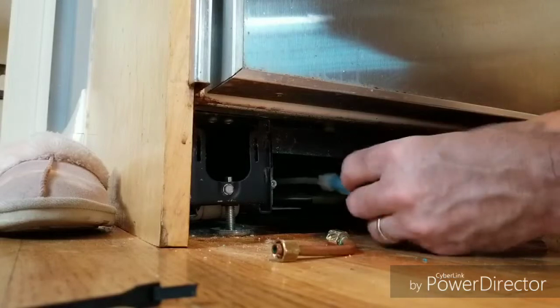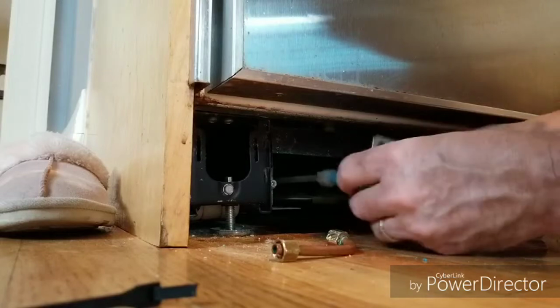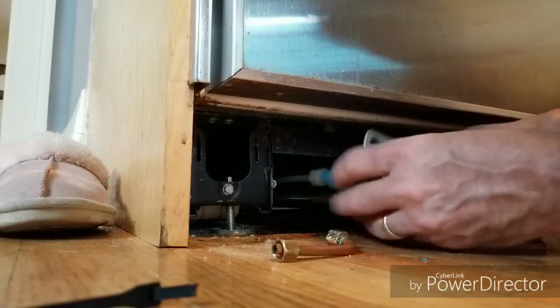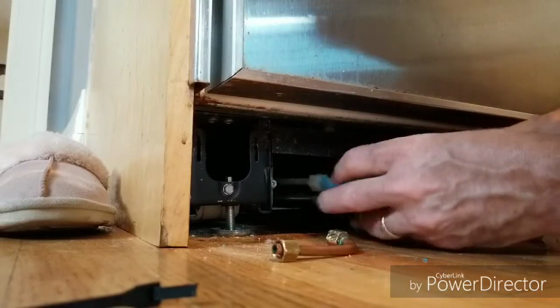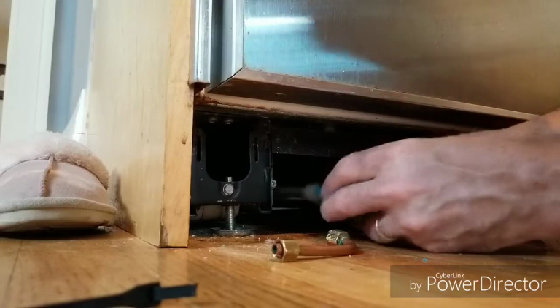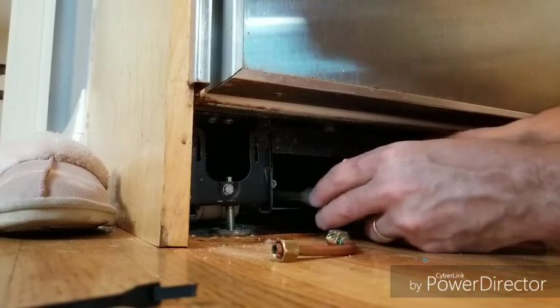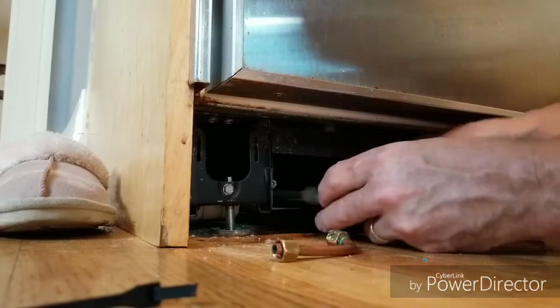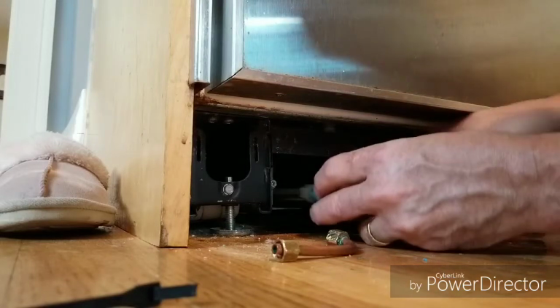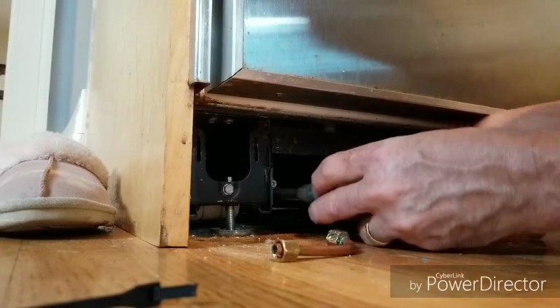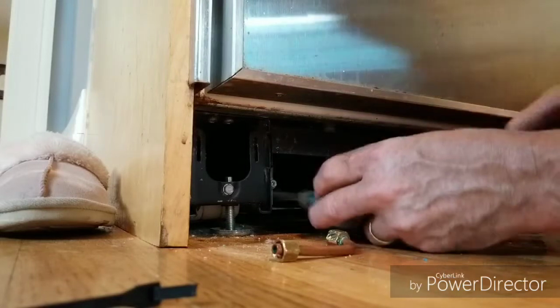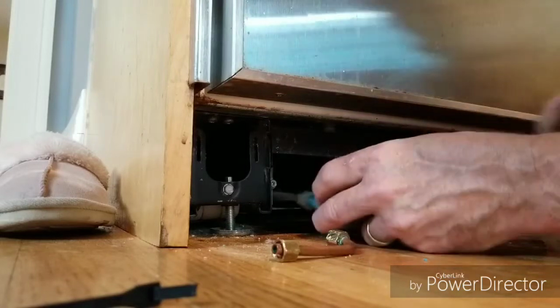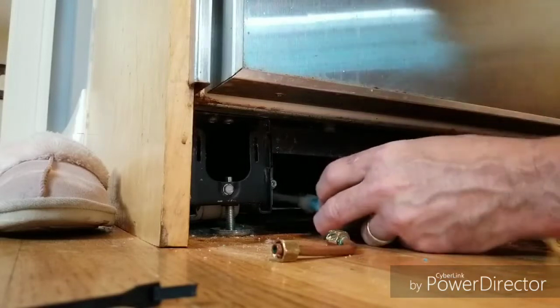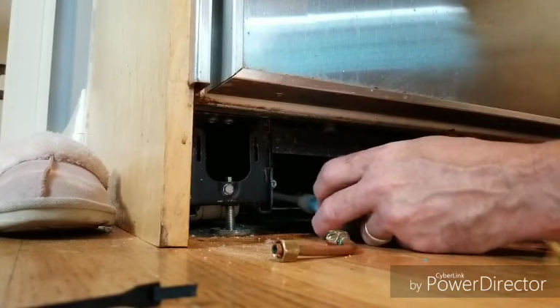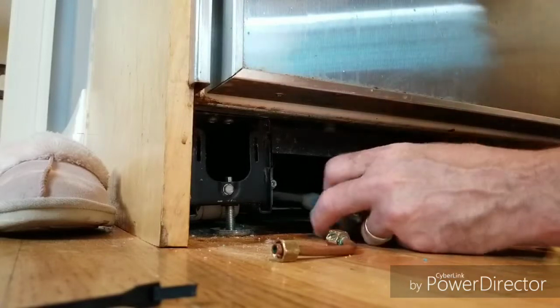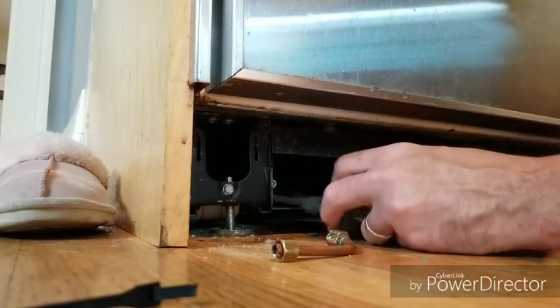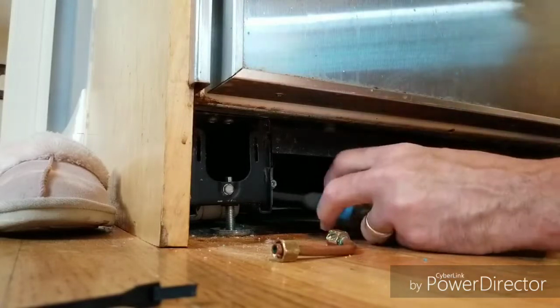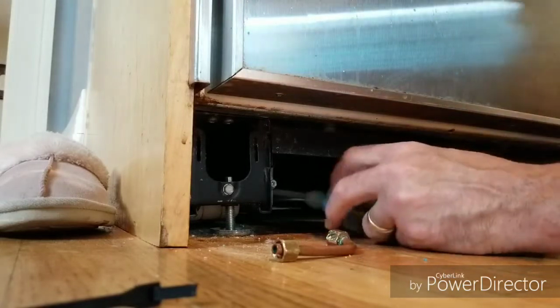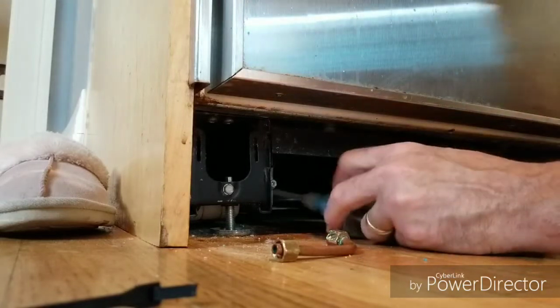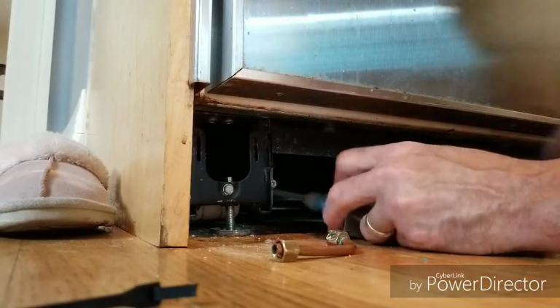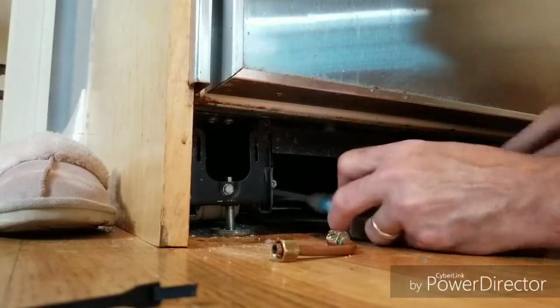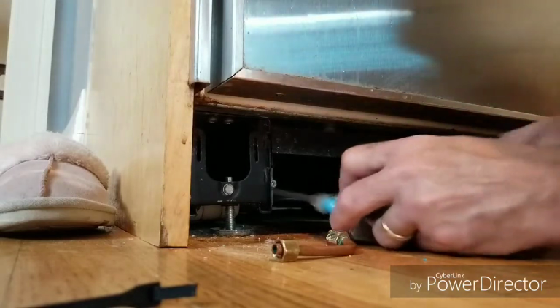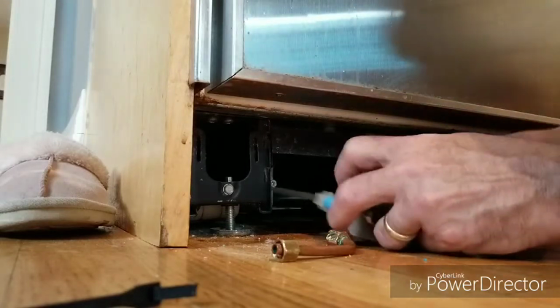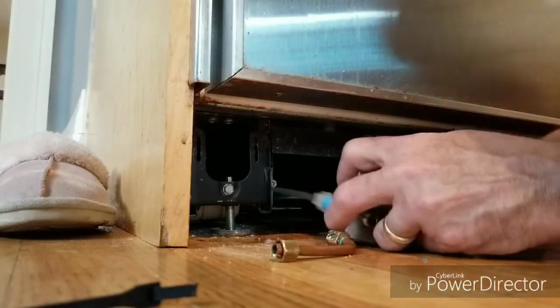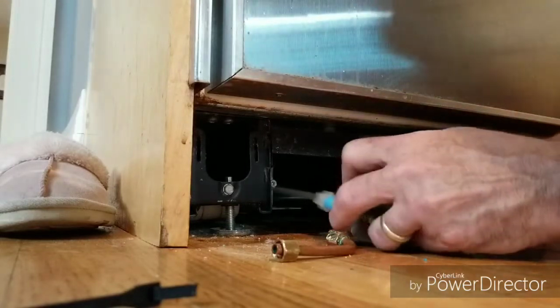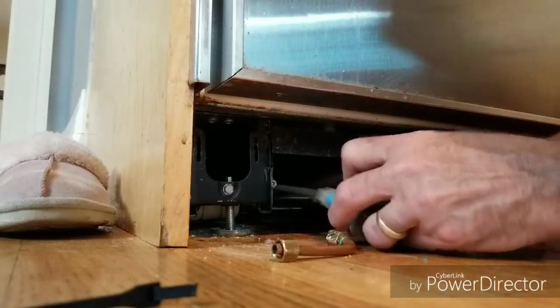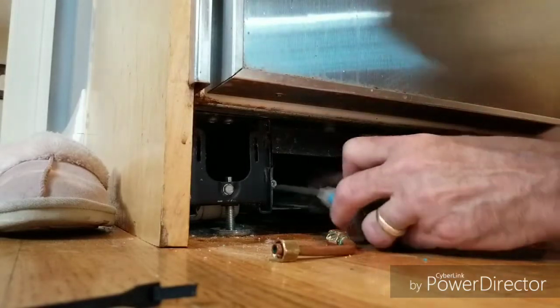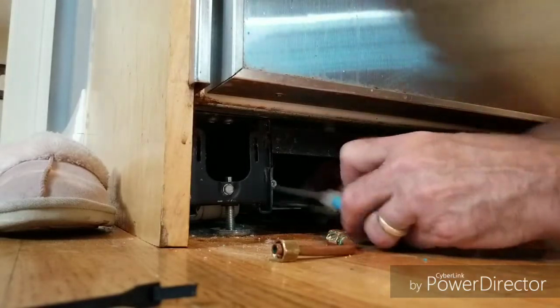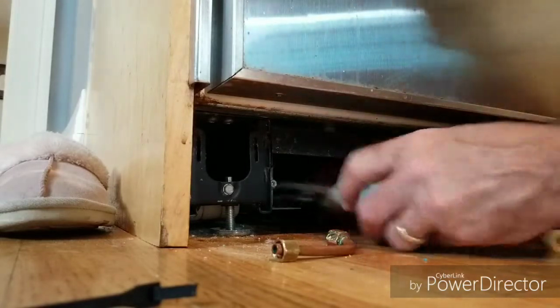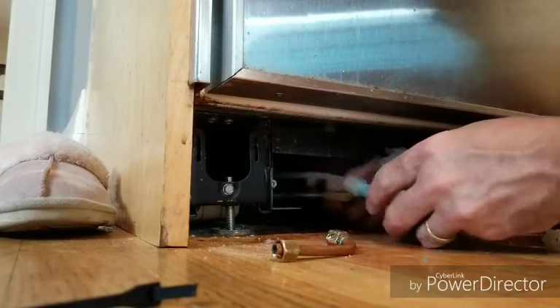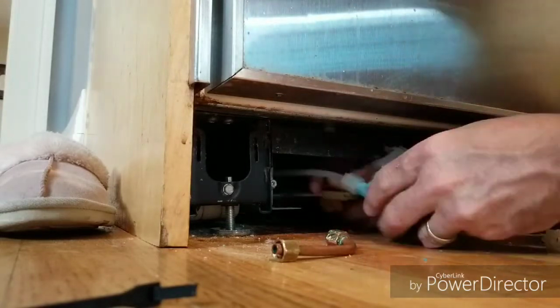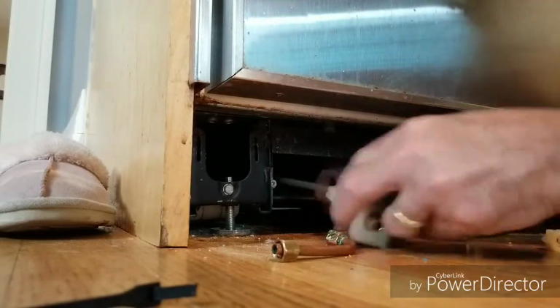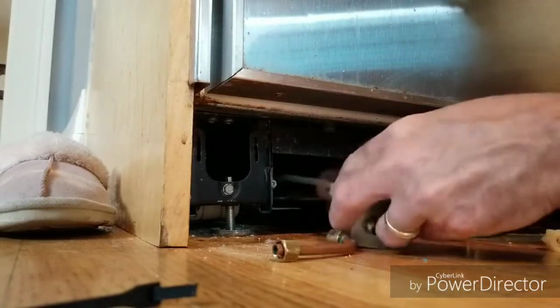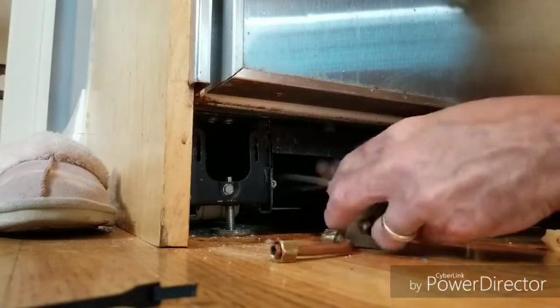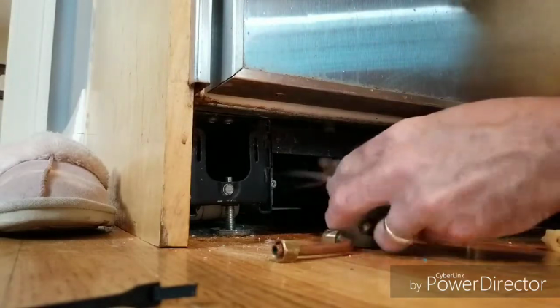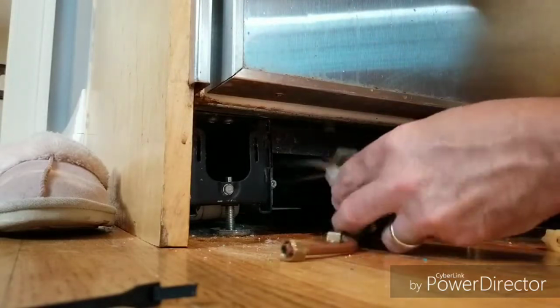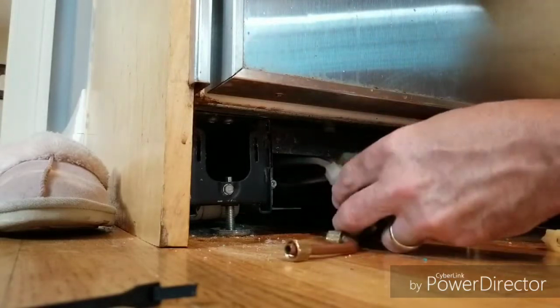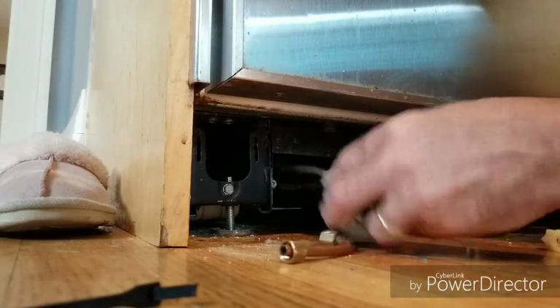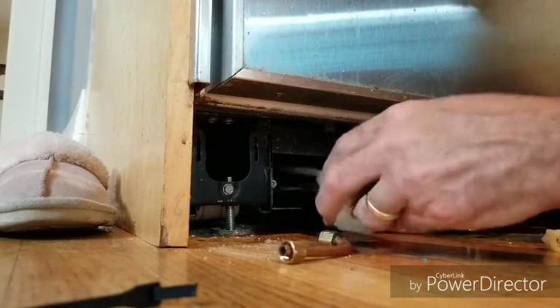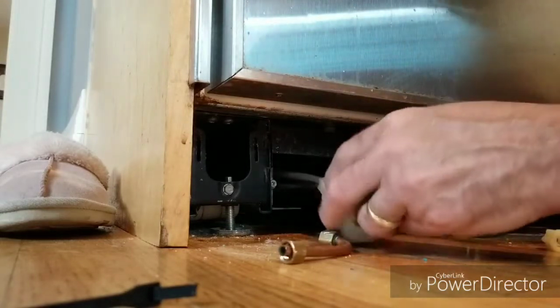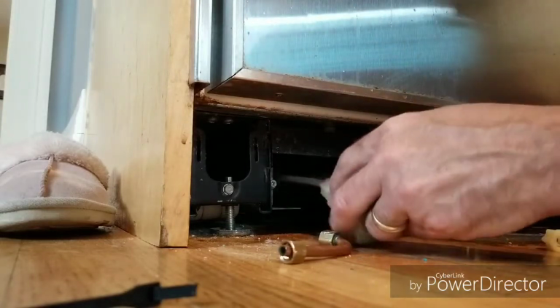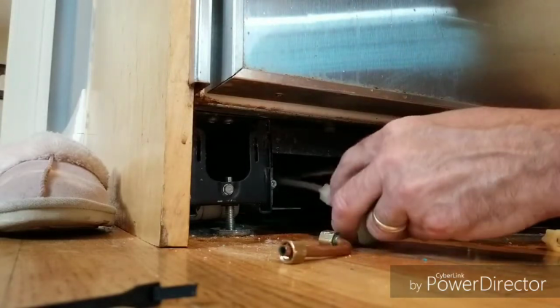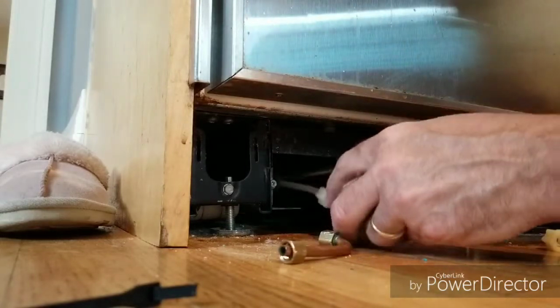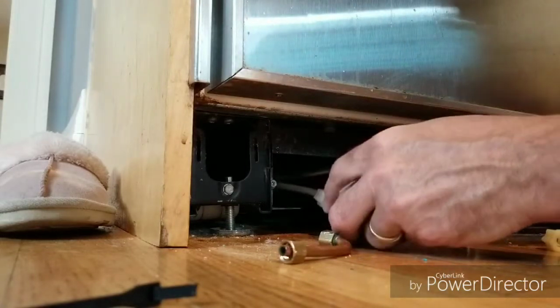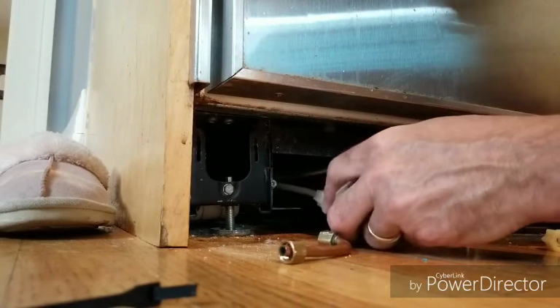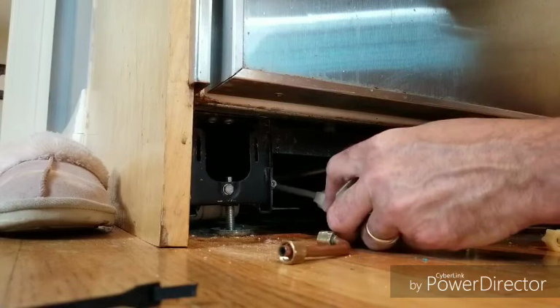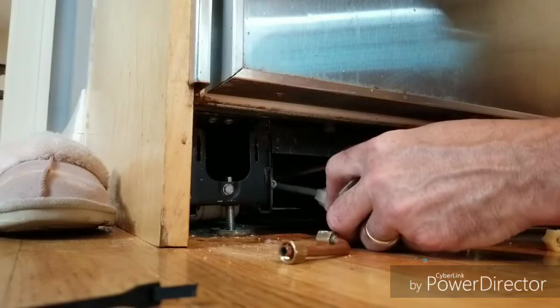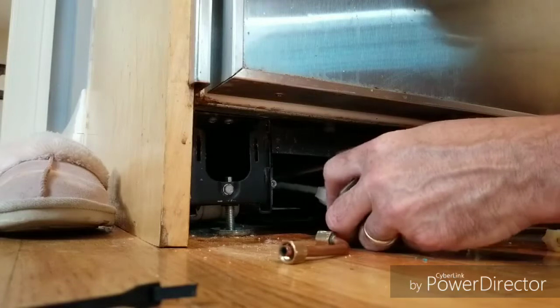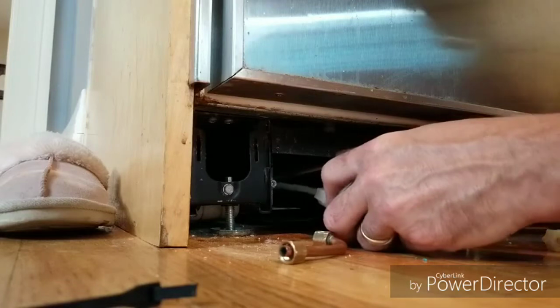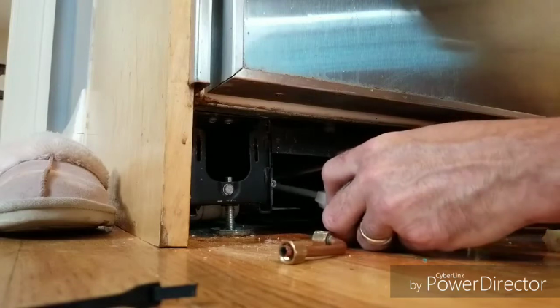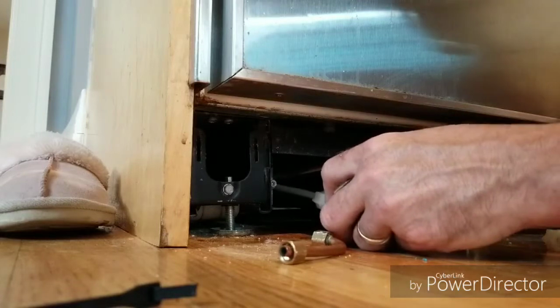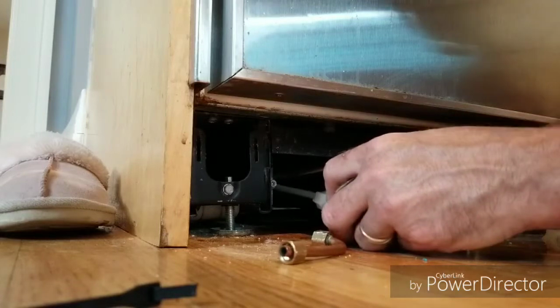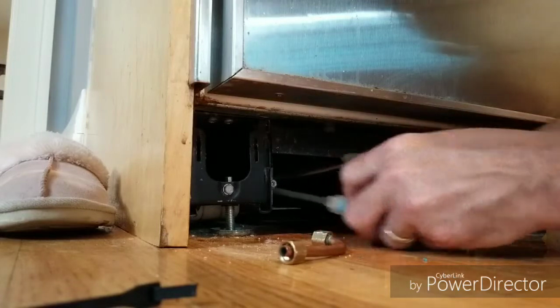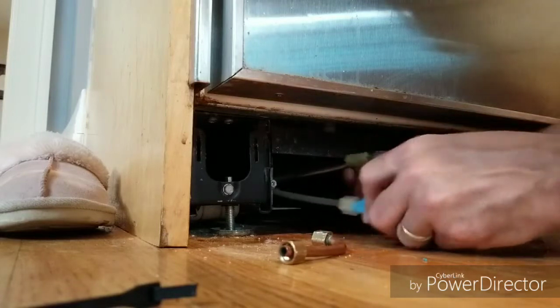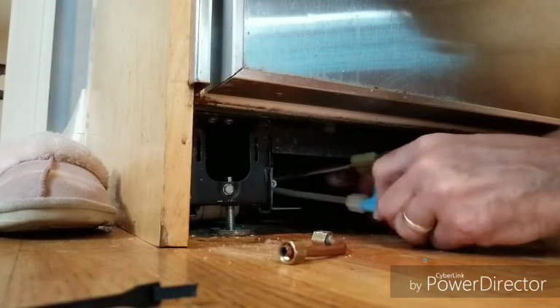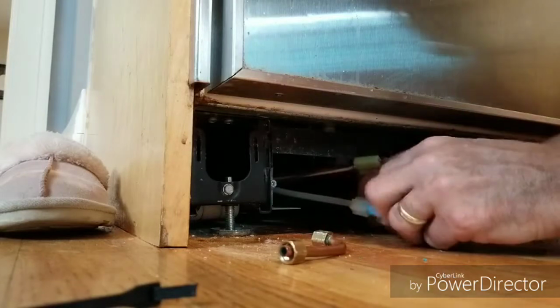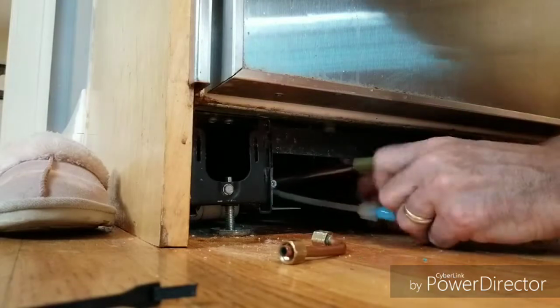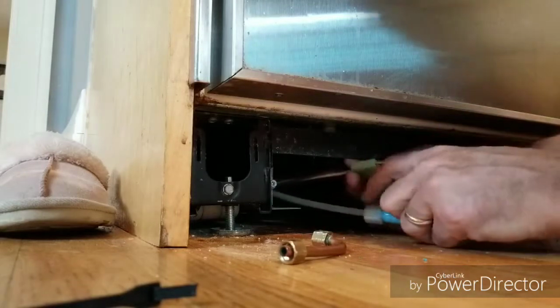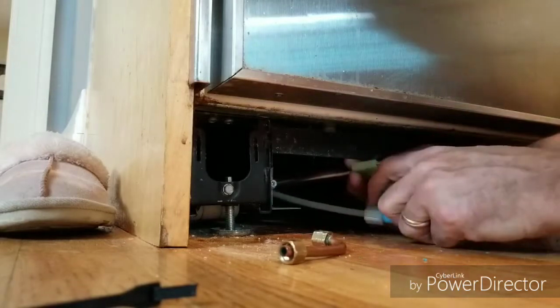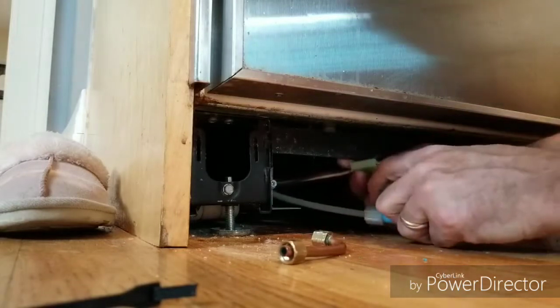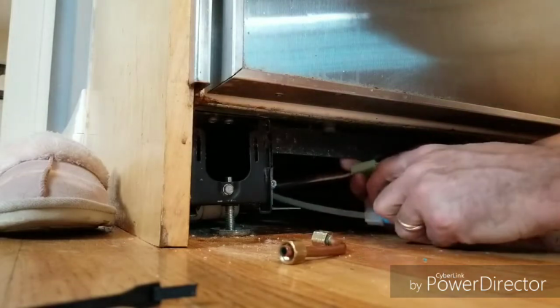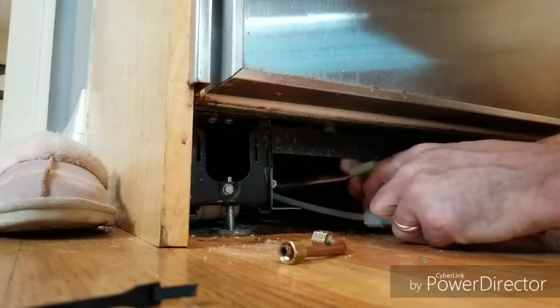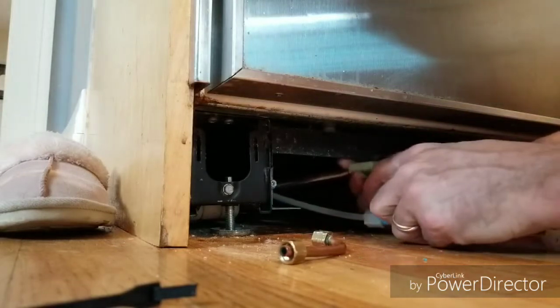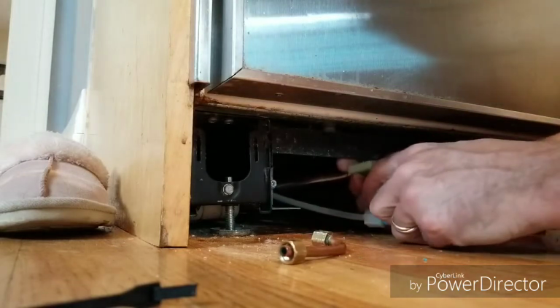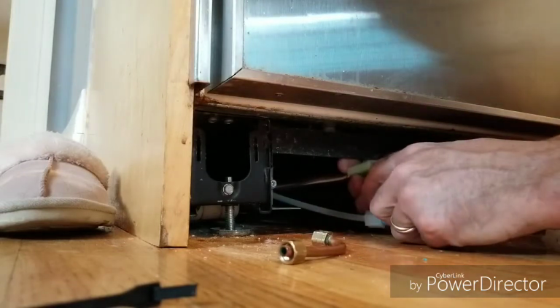After that, you want to make the modular electrical connection to the solenoid. My hand's in the way so it's hard to see here.